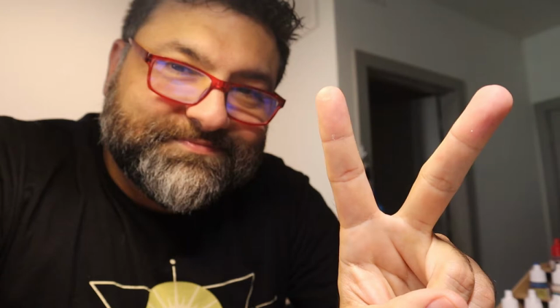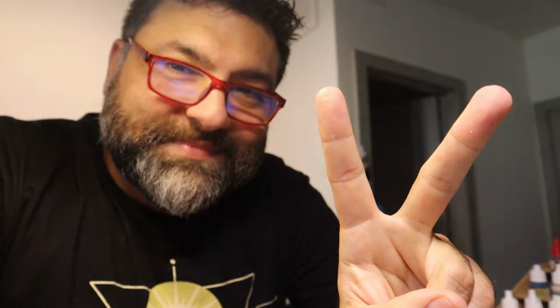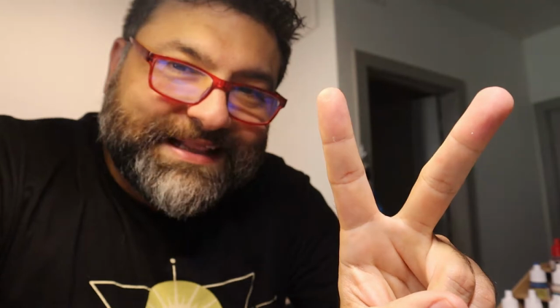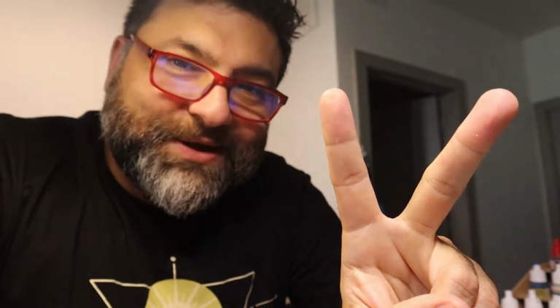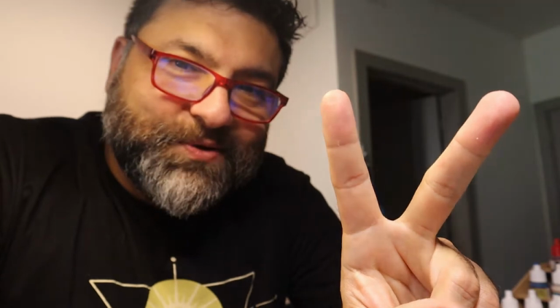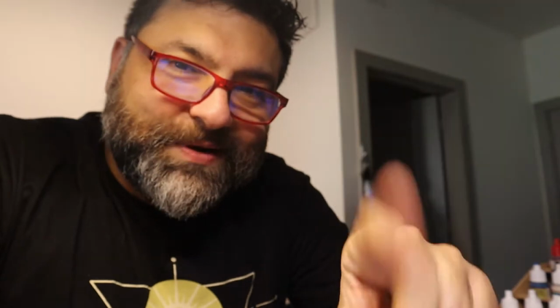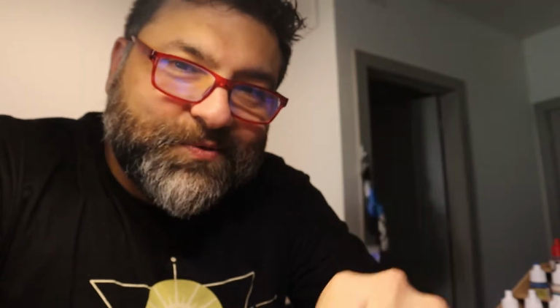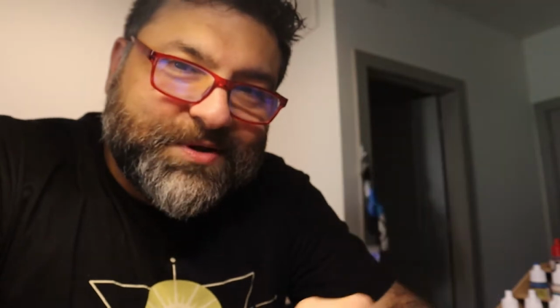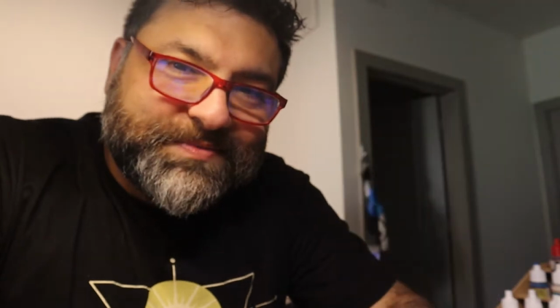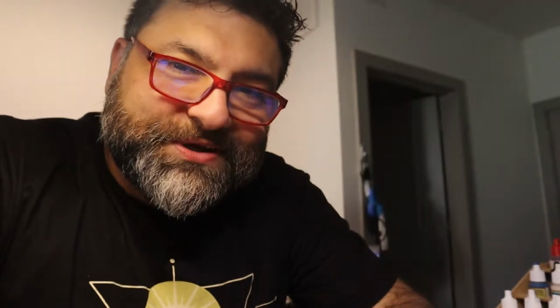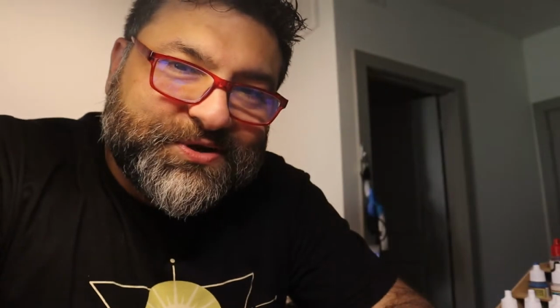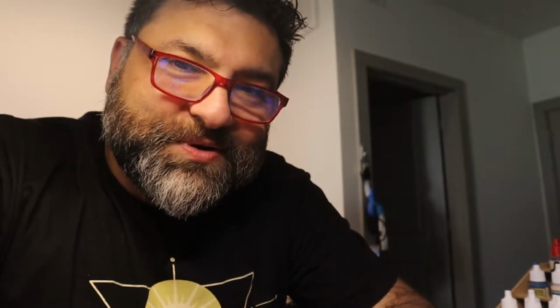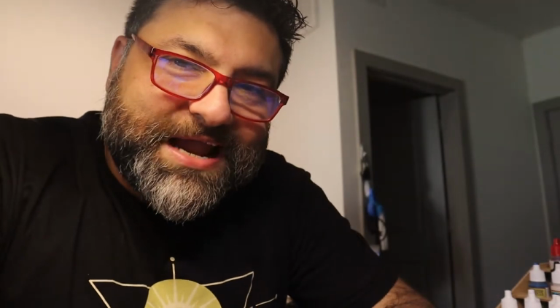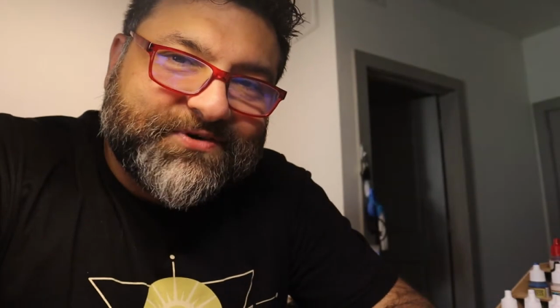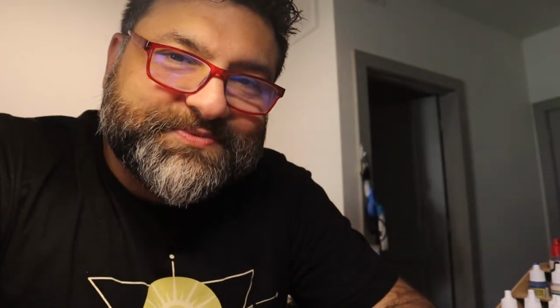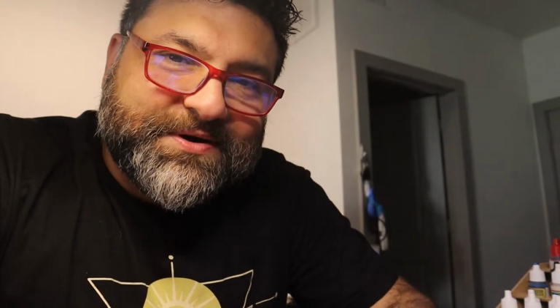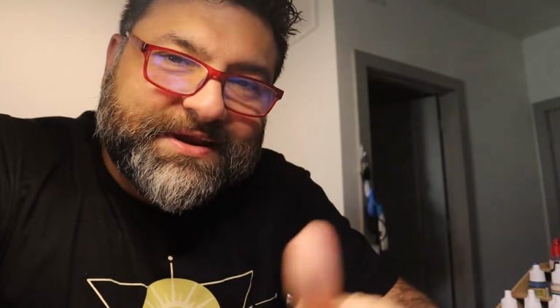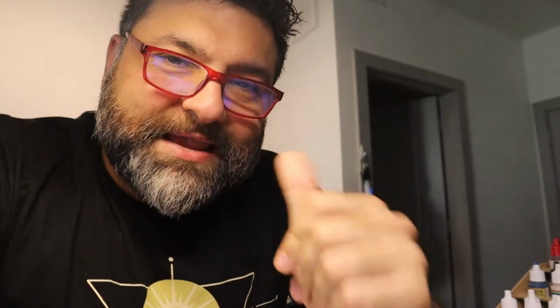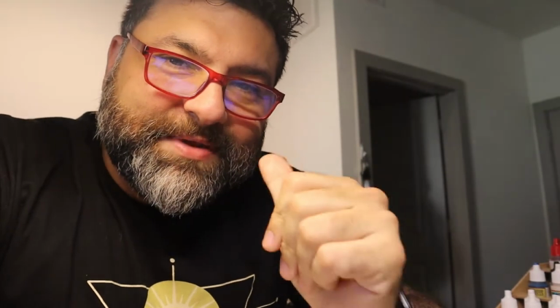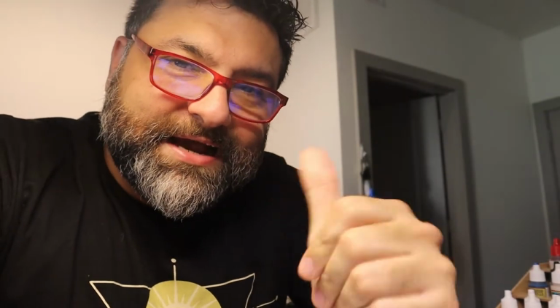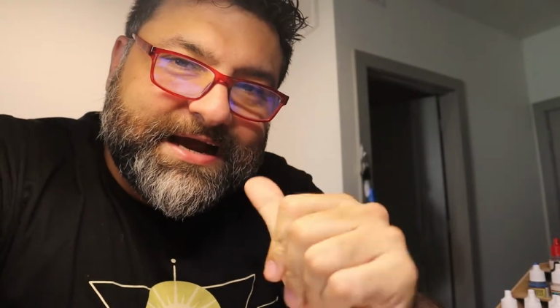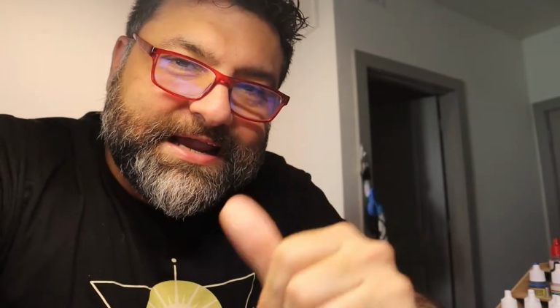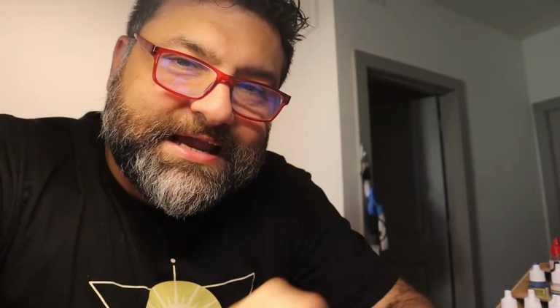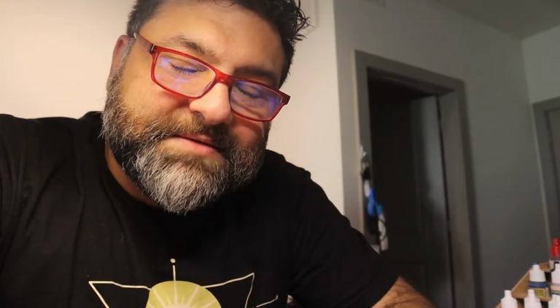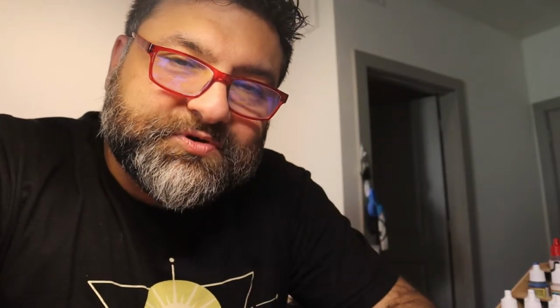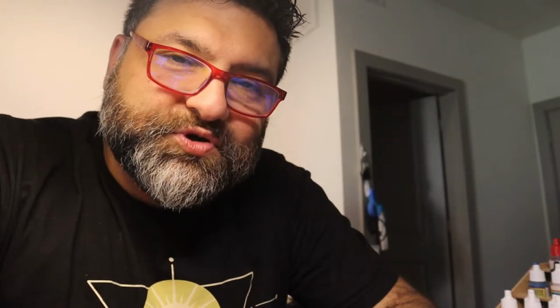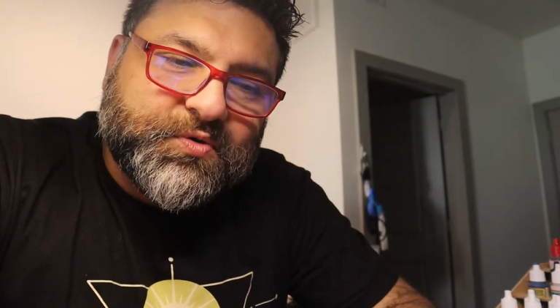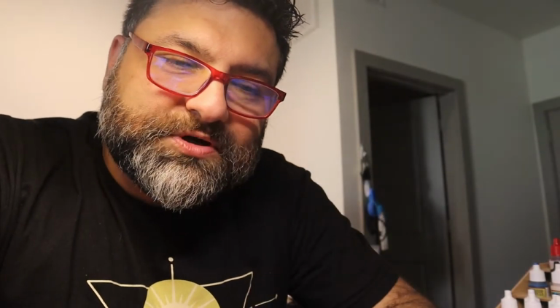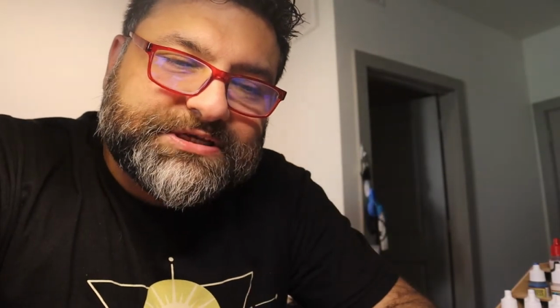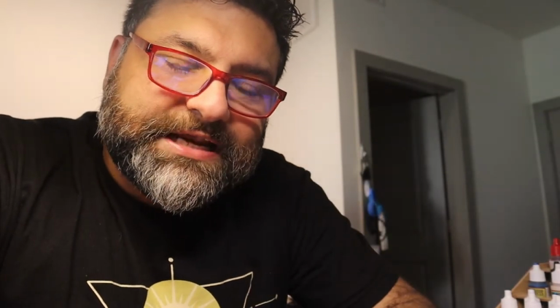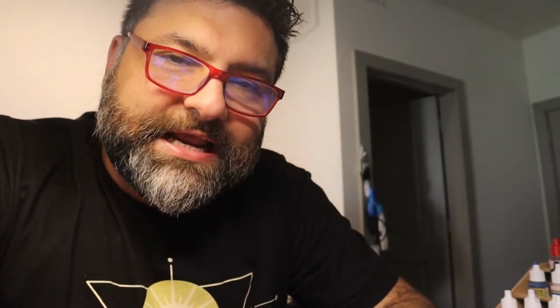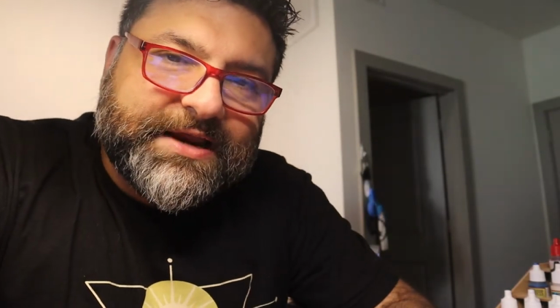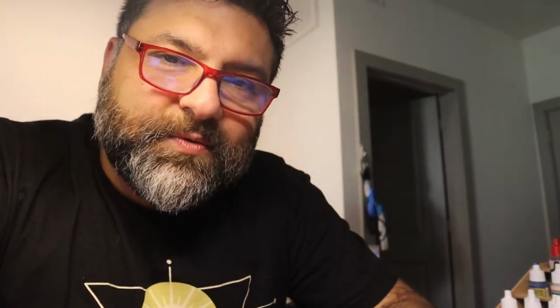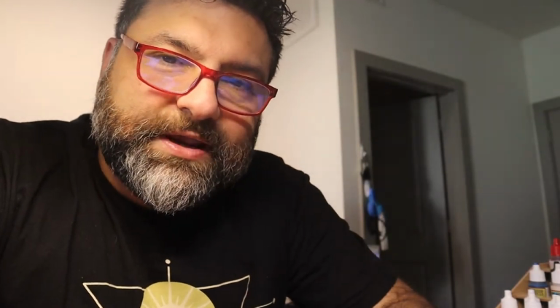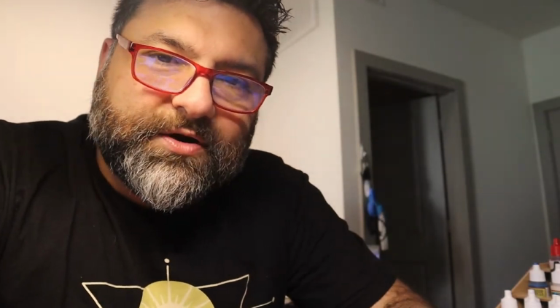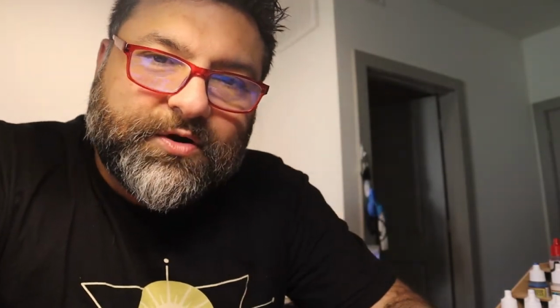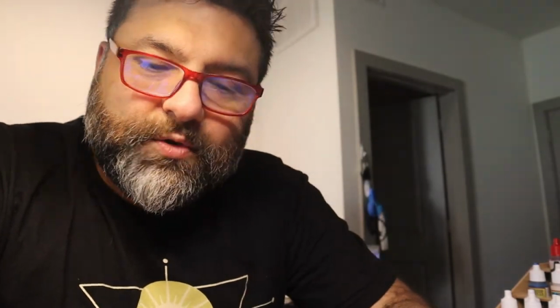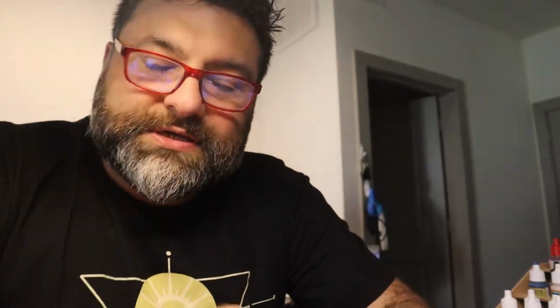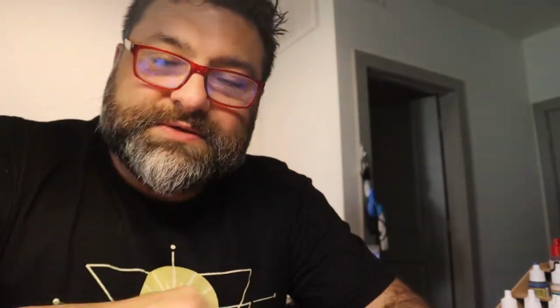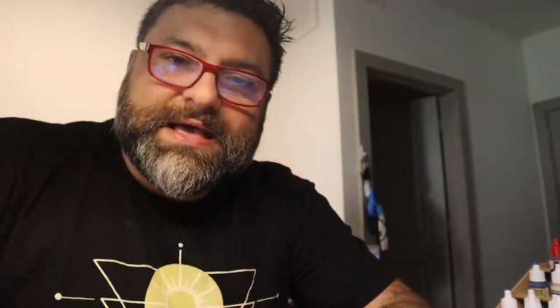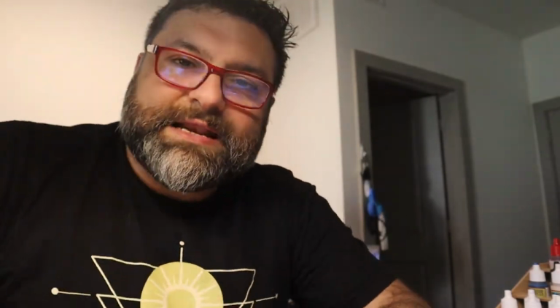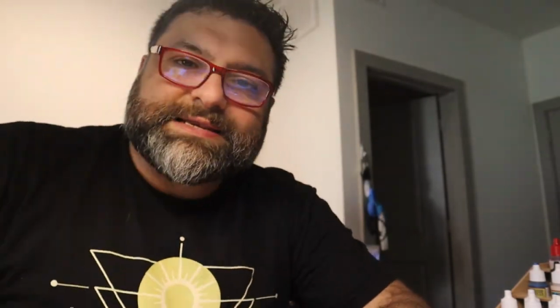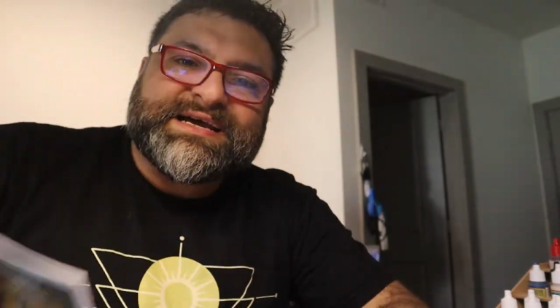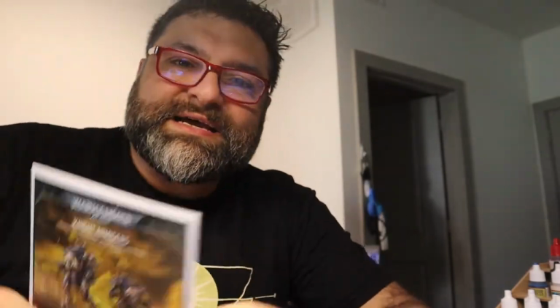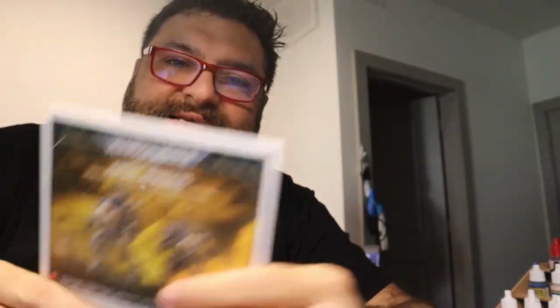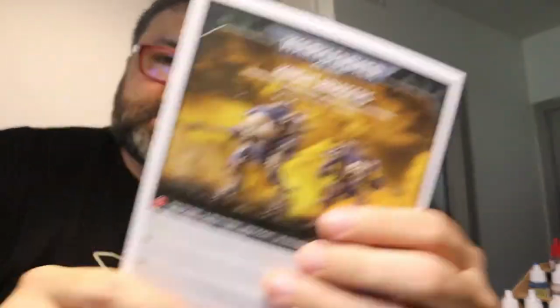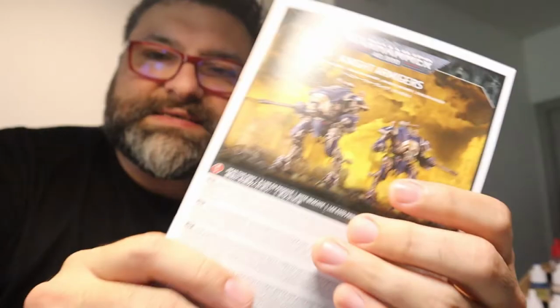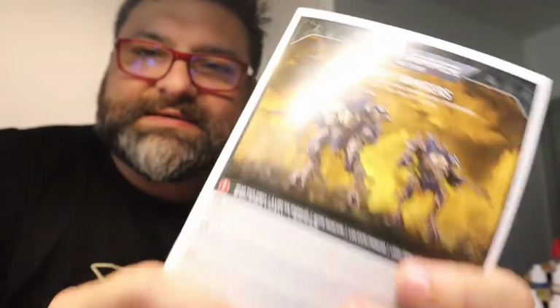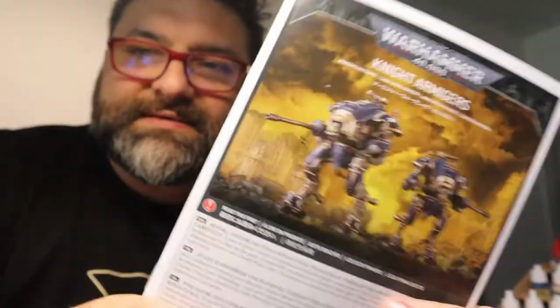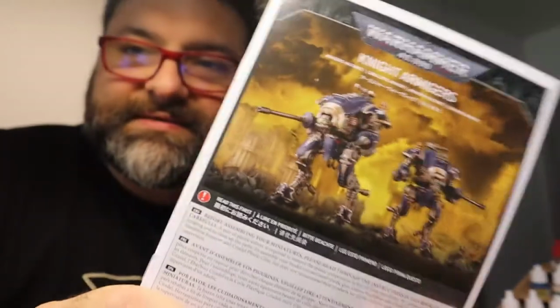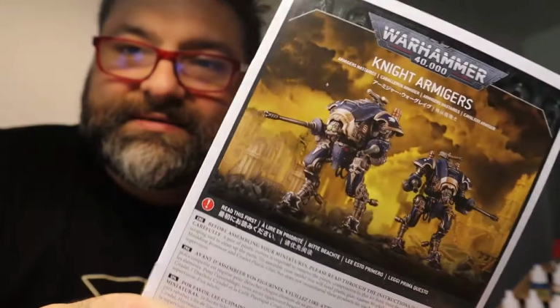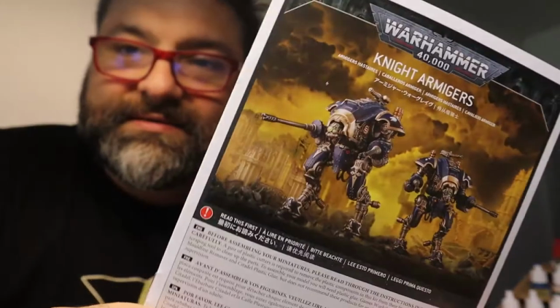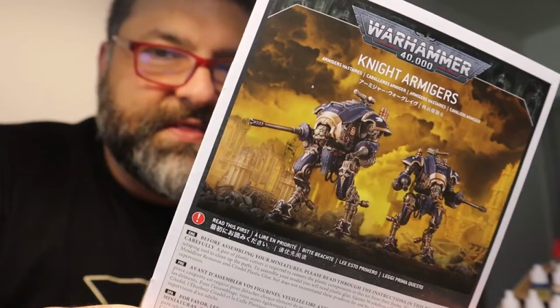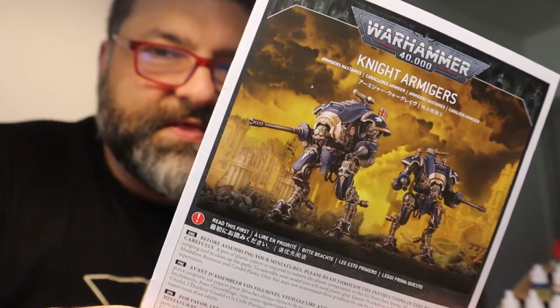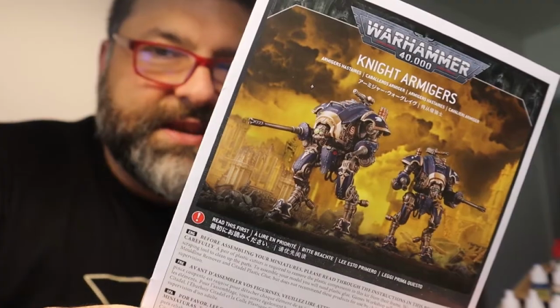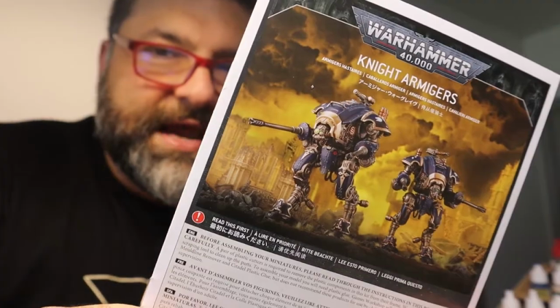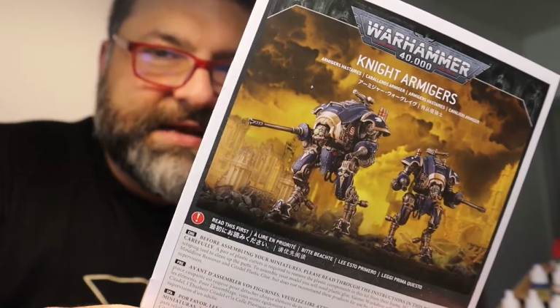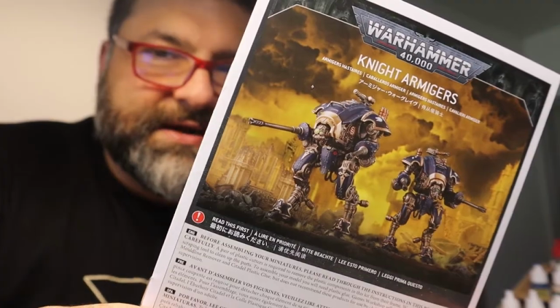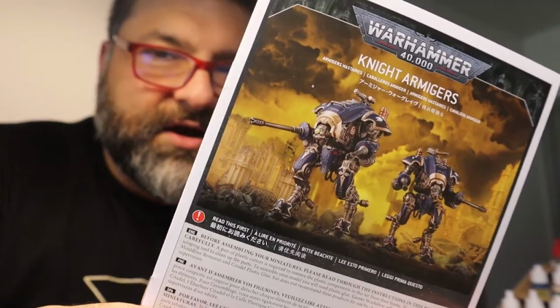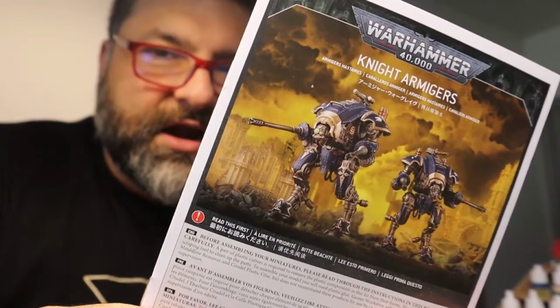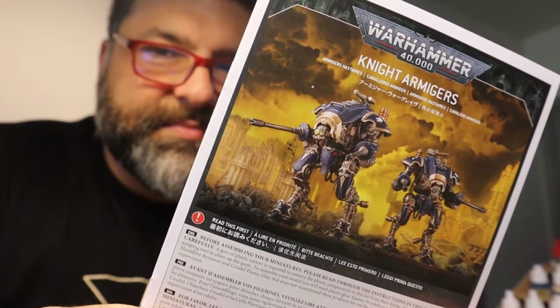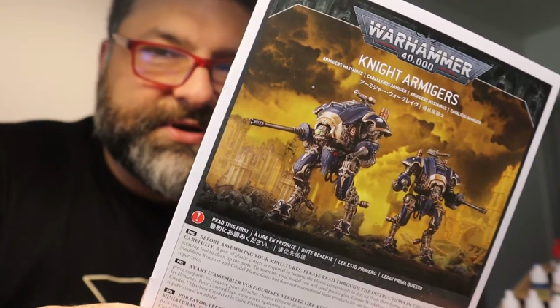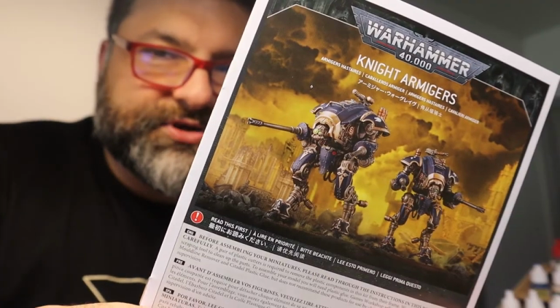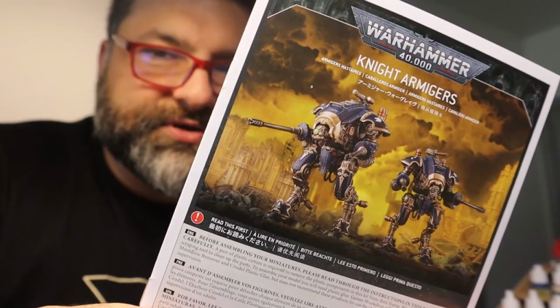Hello and welcome to Your Average Bear Gaming. I am George. Today we are going to magnetize the Knight Armager.